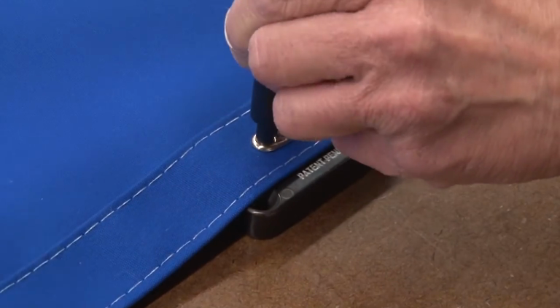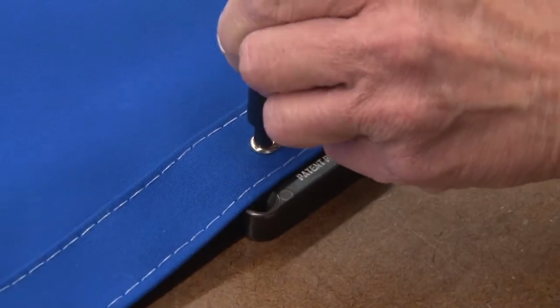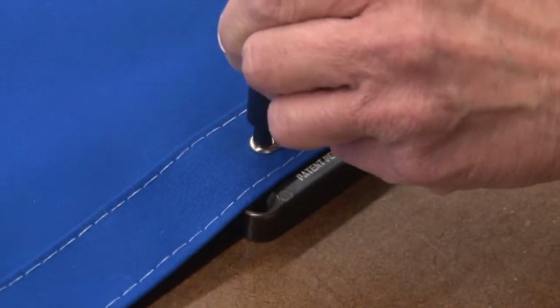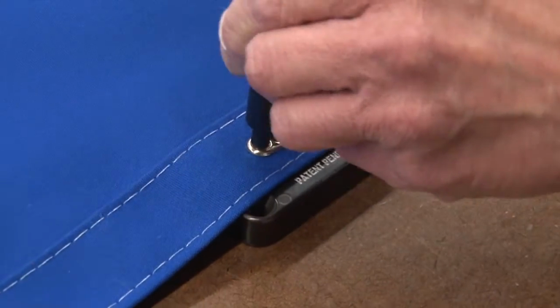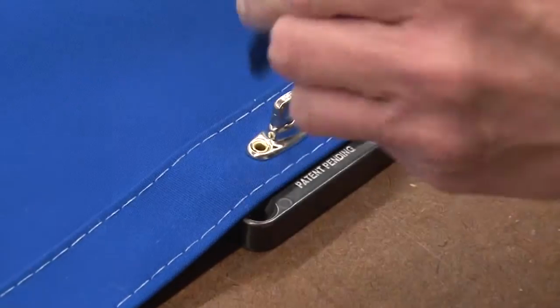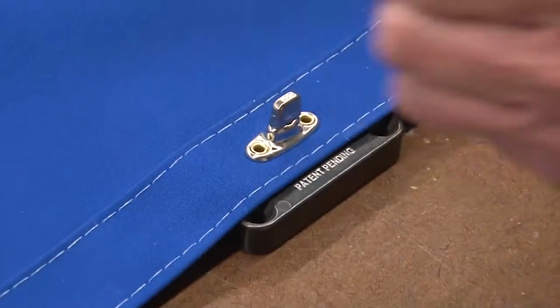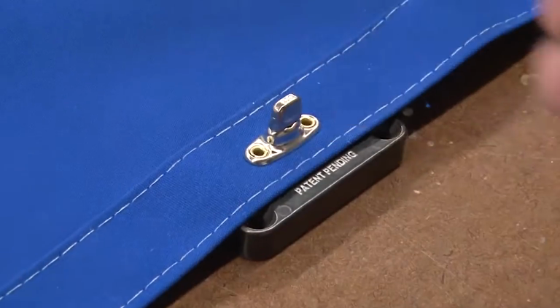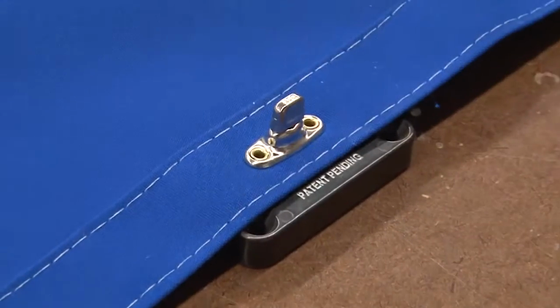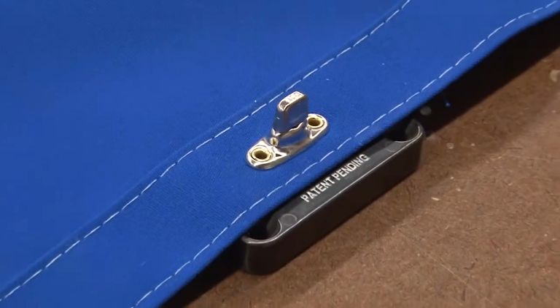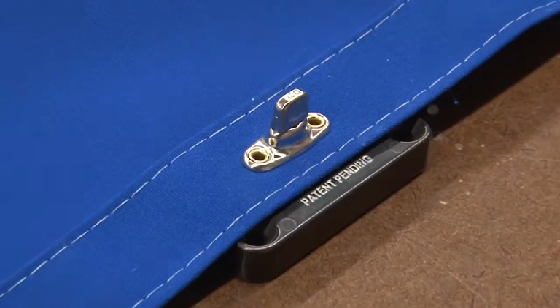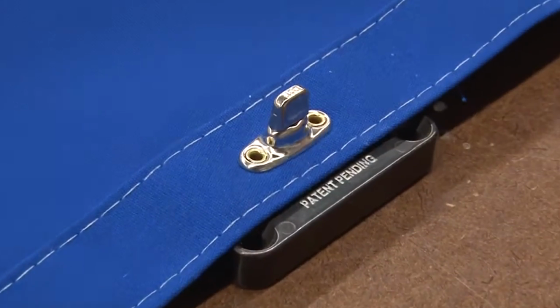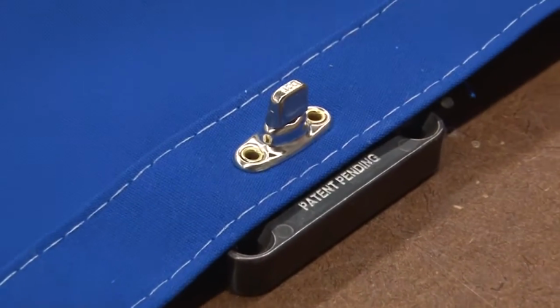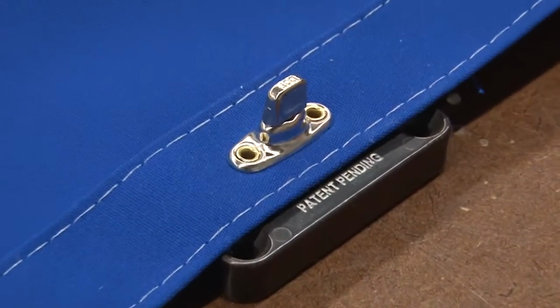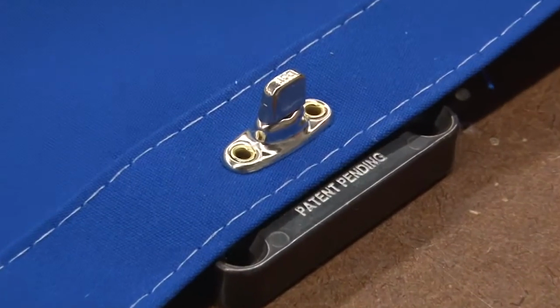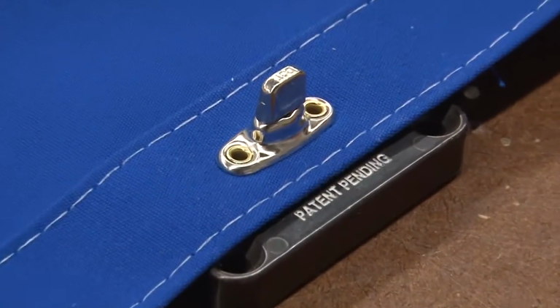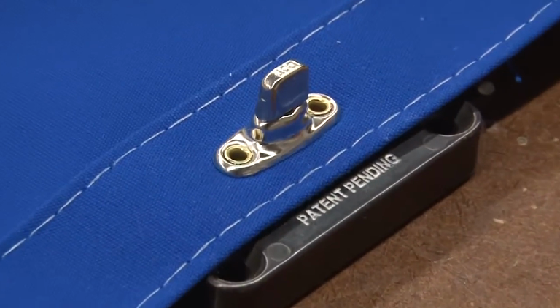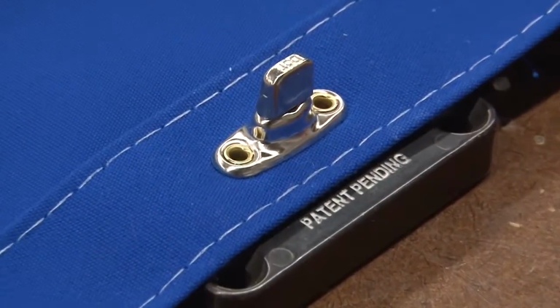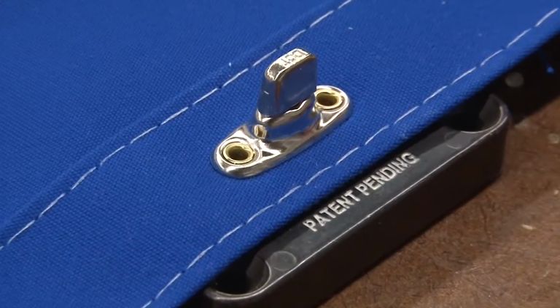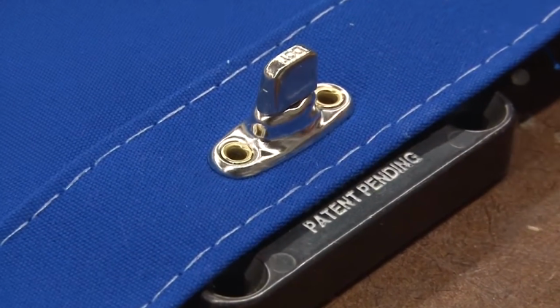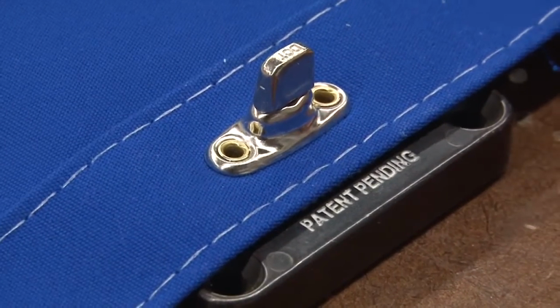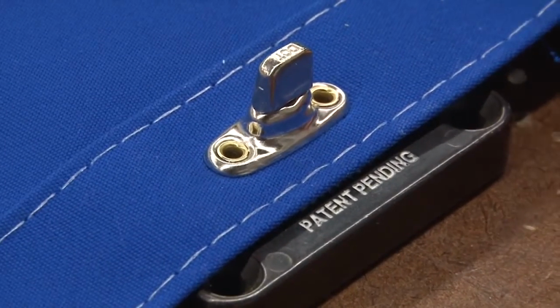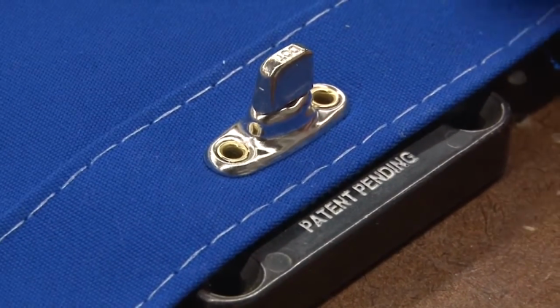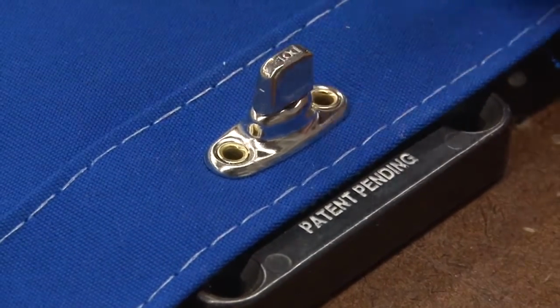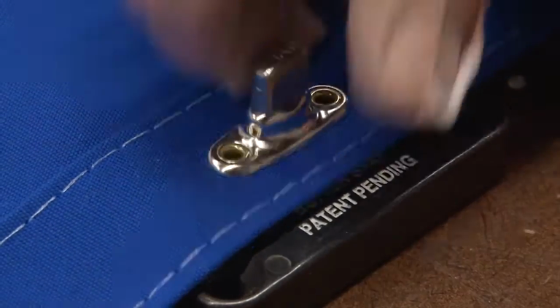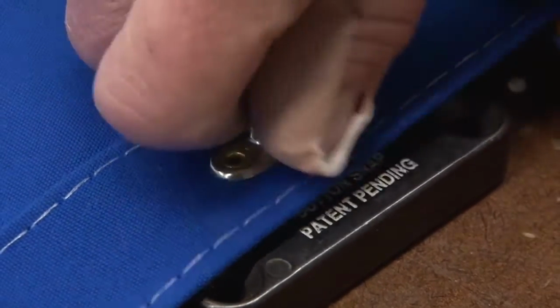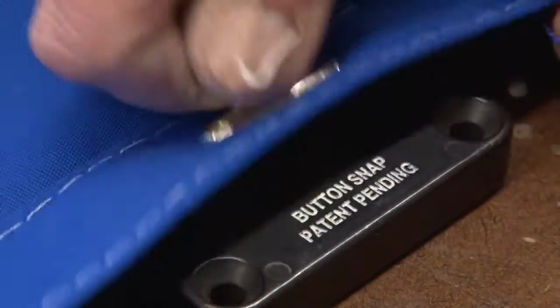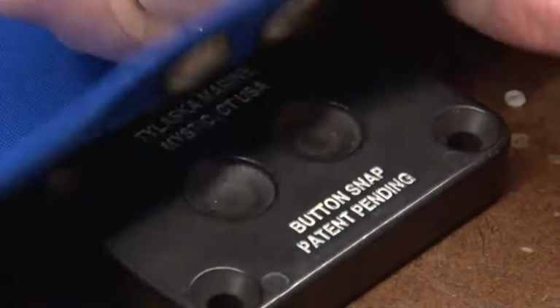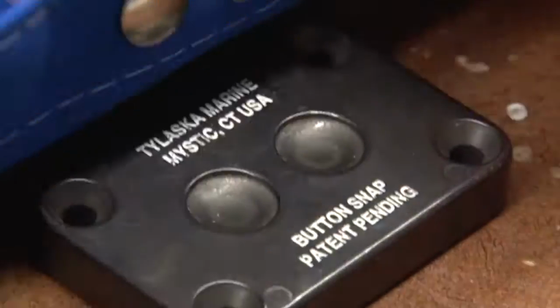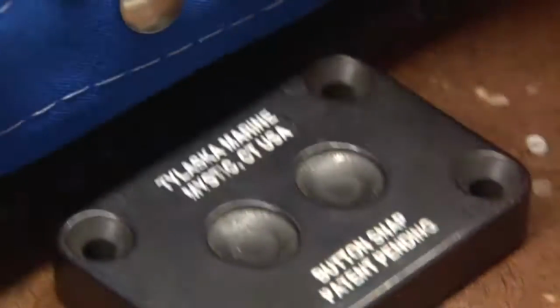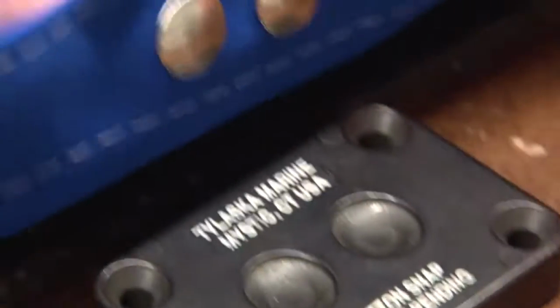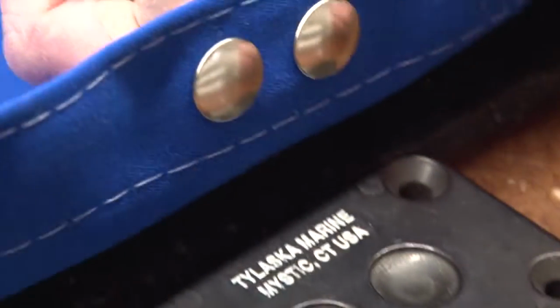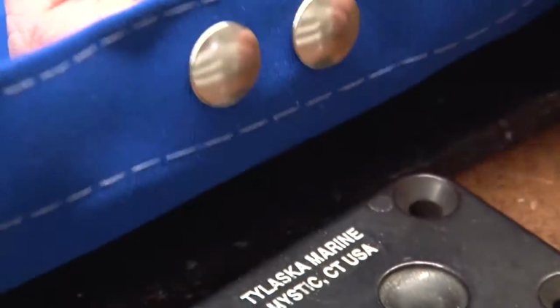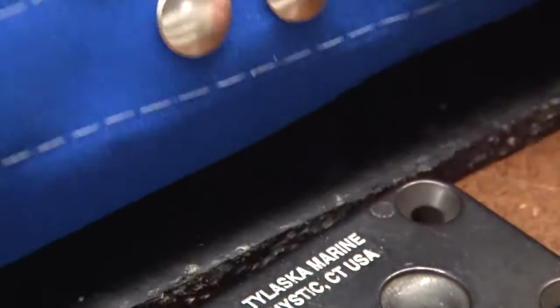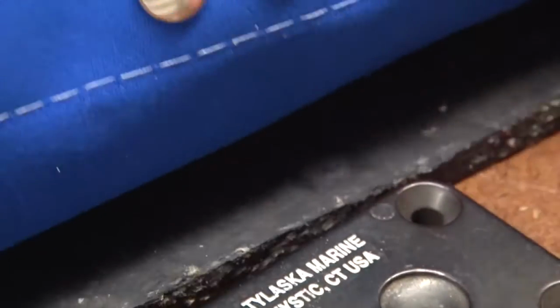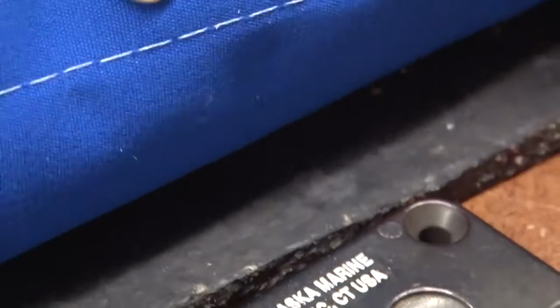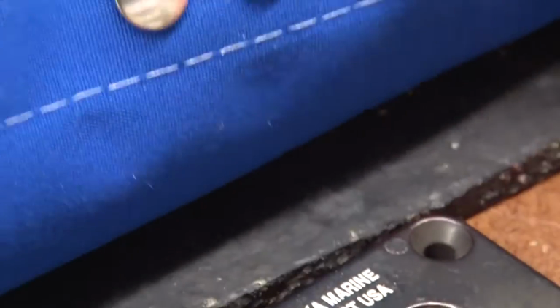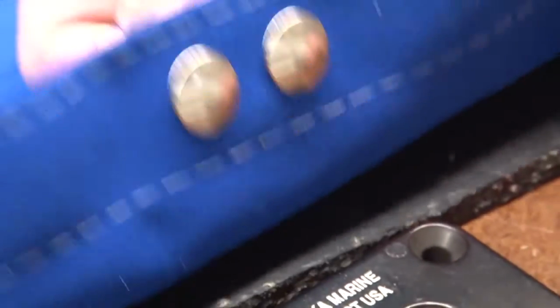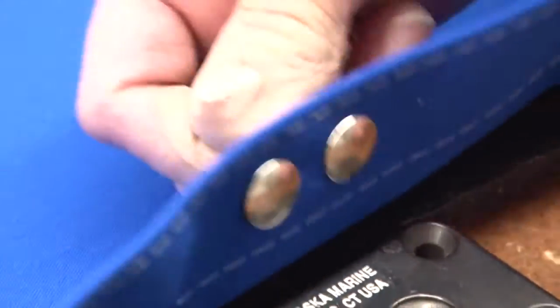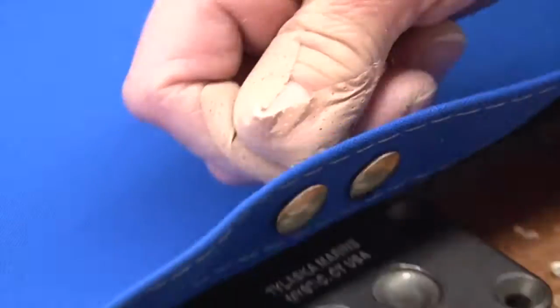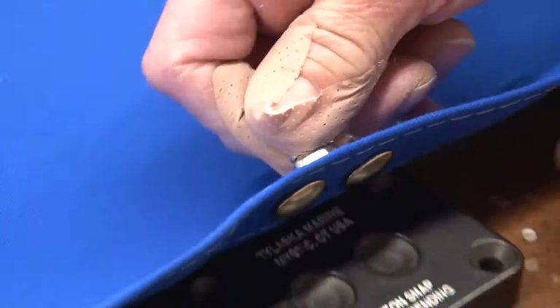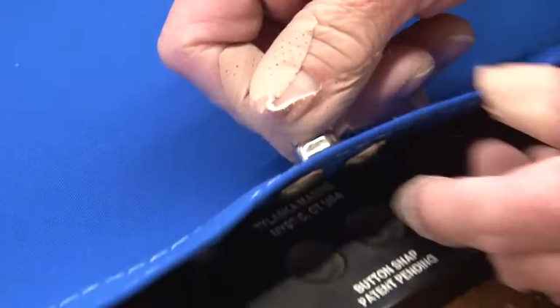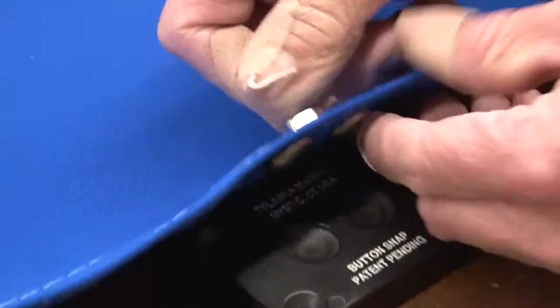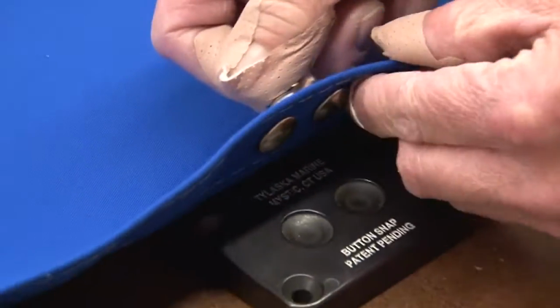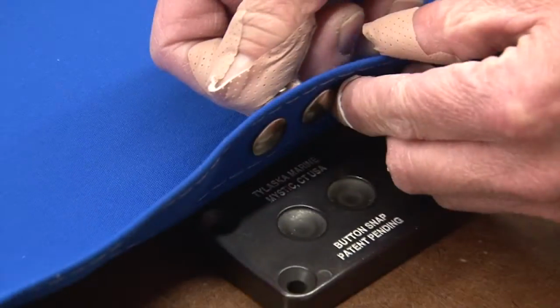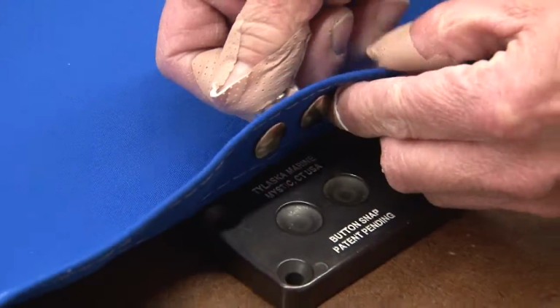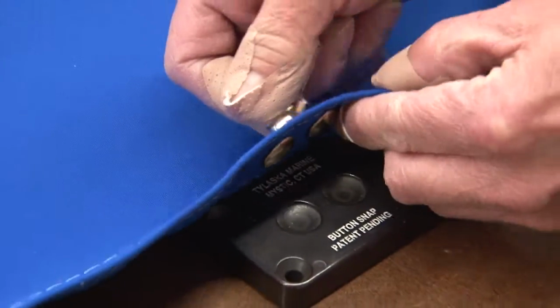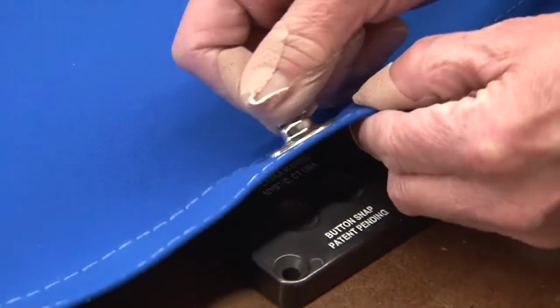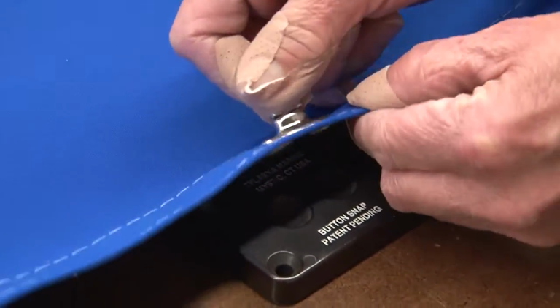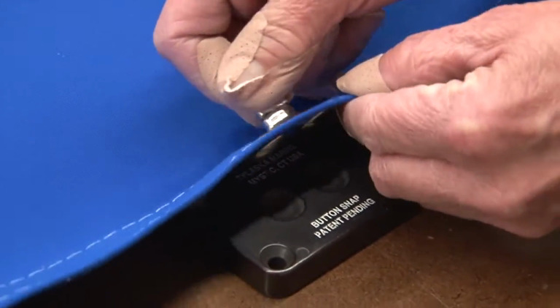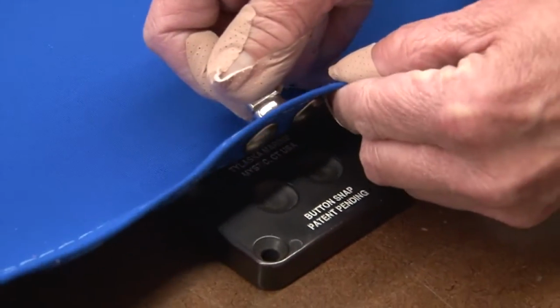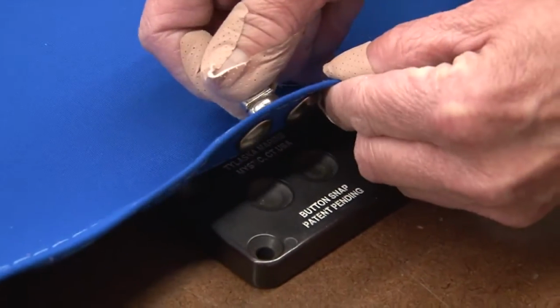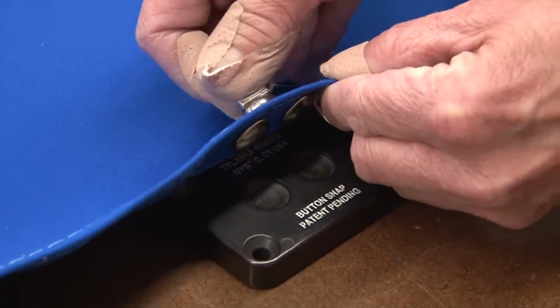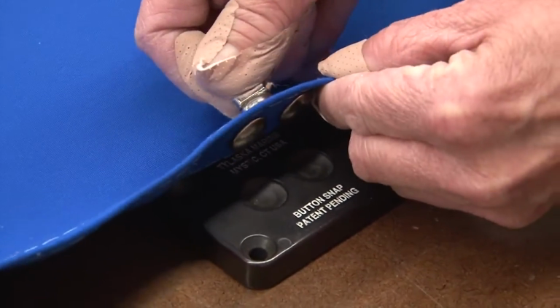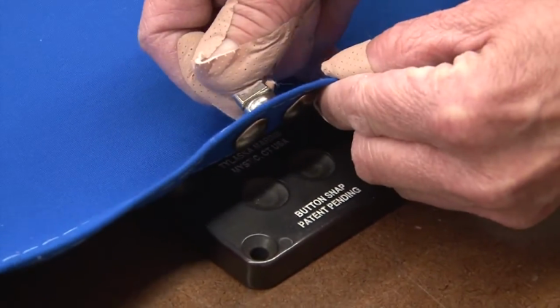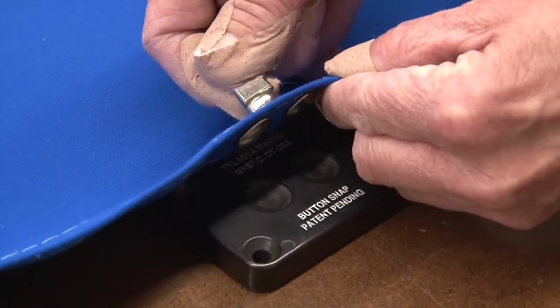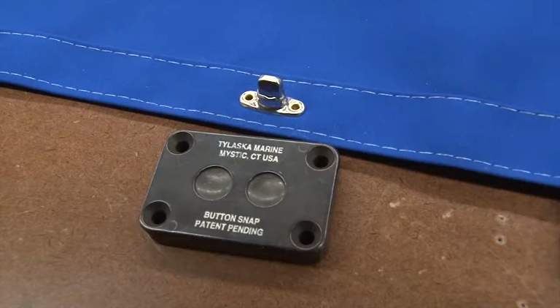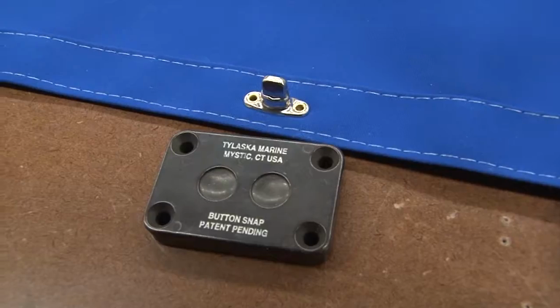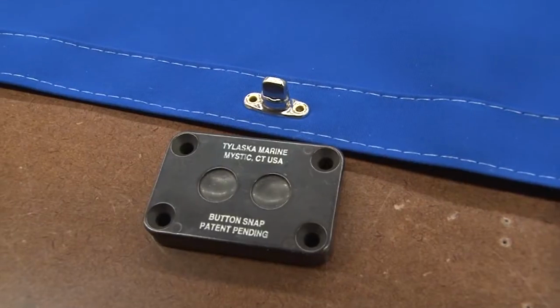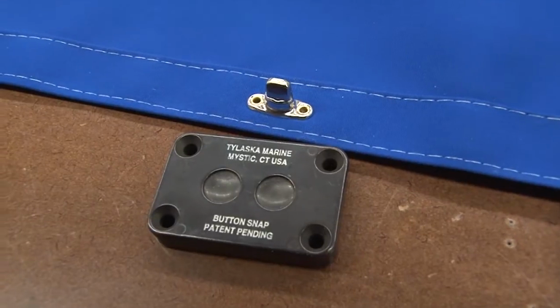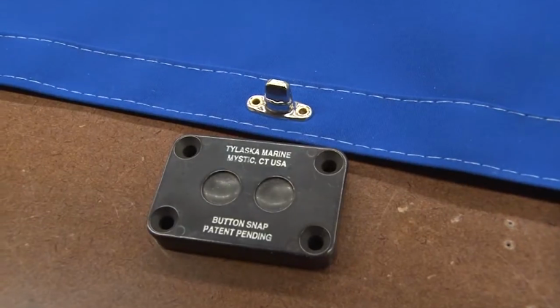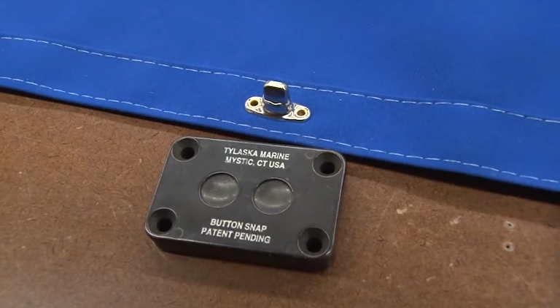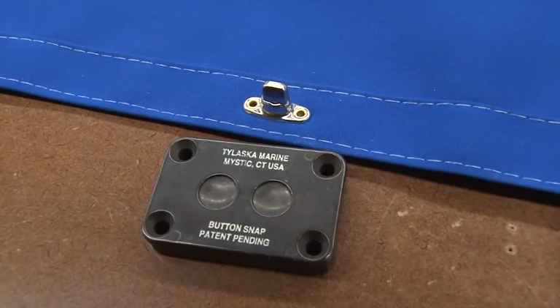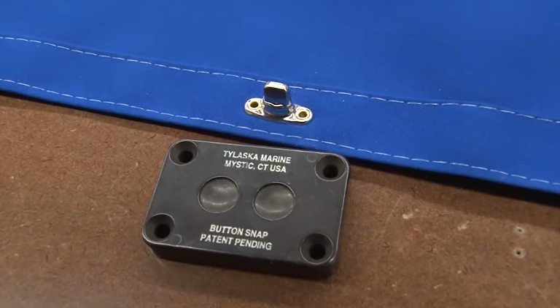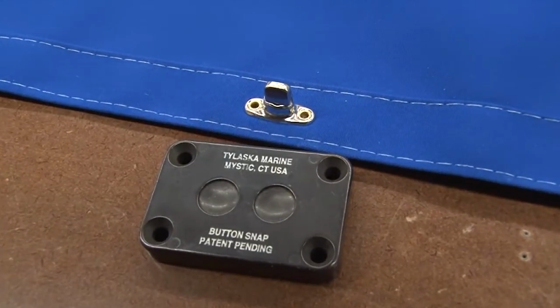As you can see, the precisely spaced dual cavities allow the two buttons and the Twistlock Fastener to be set perfectly.